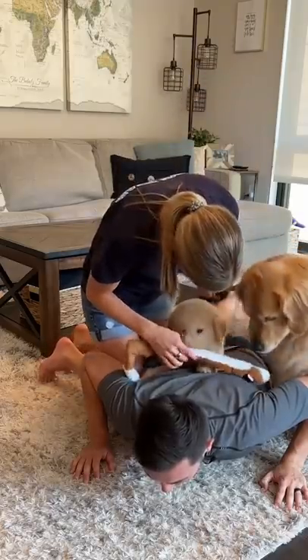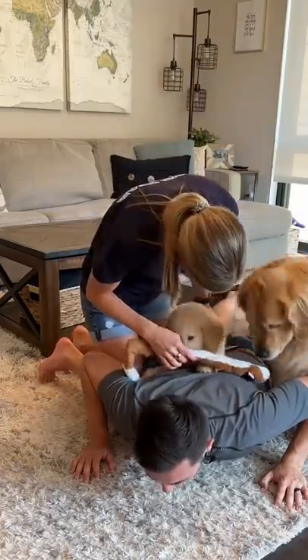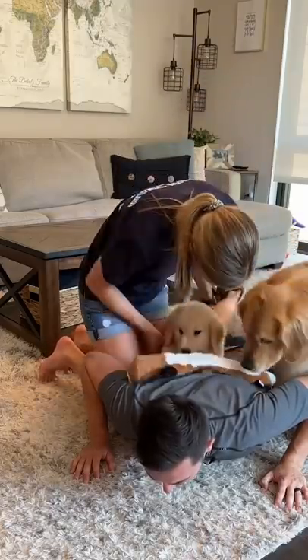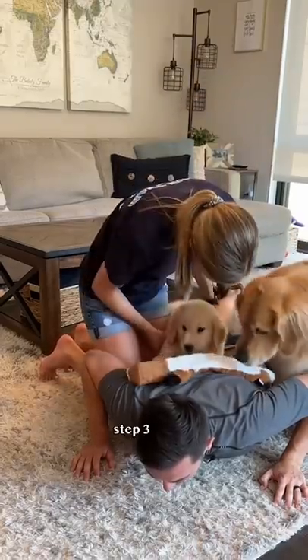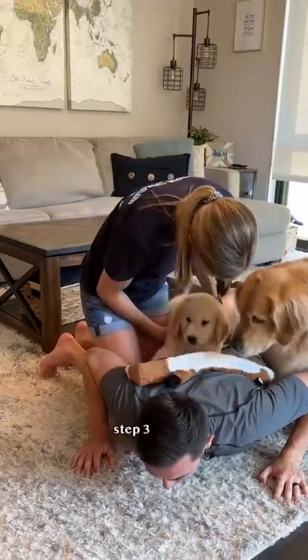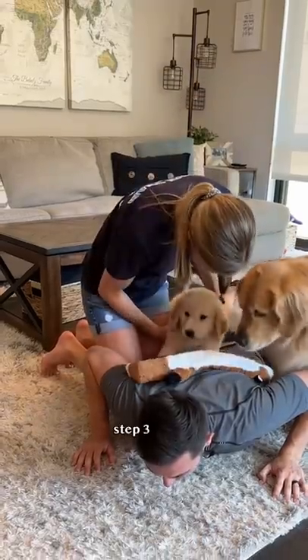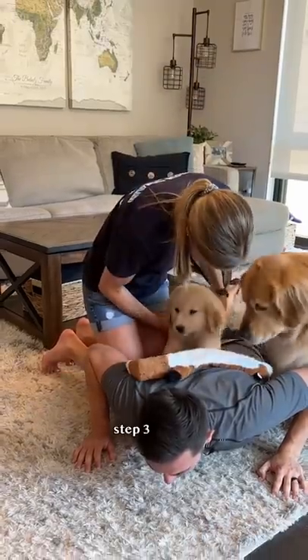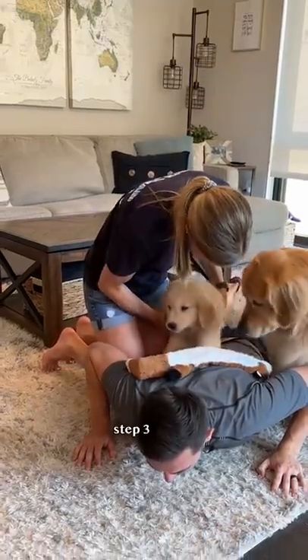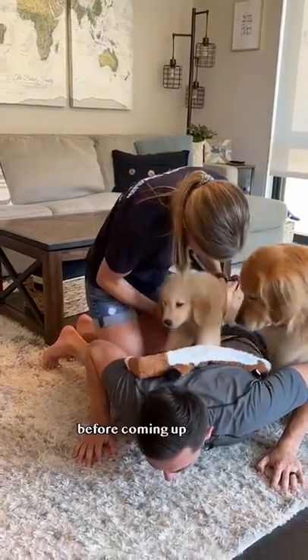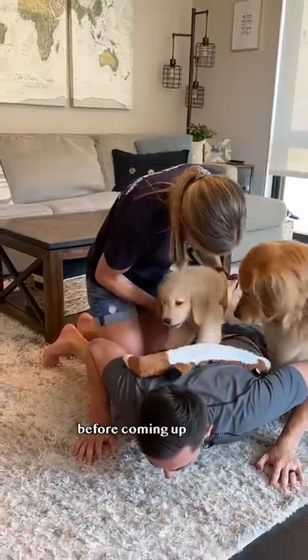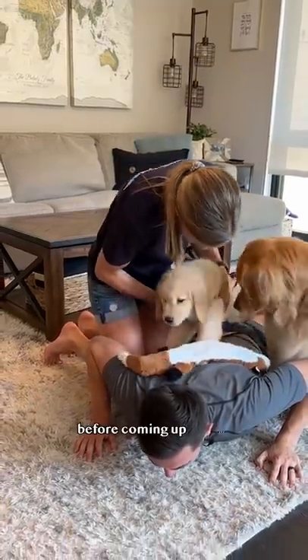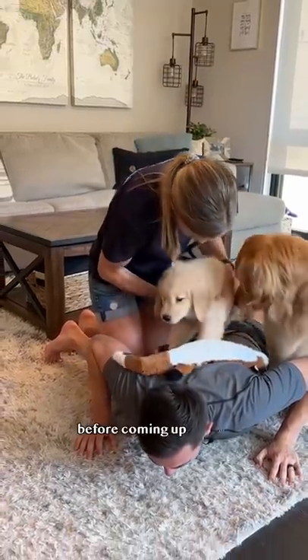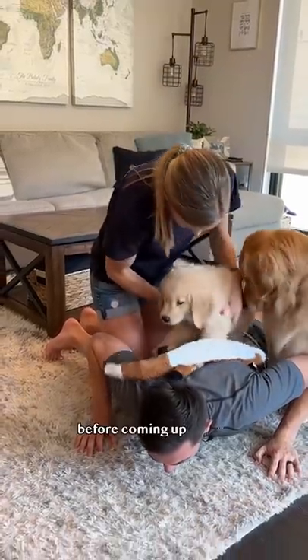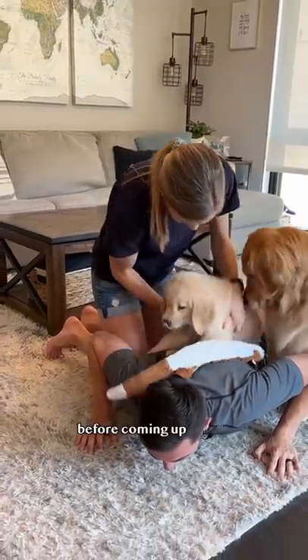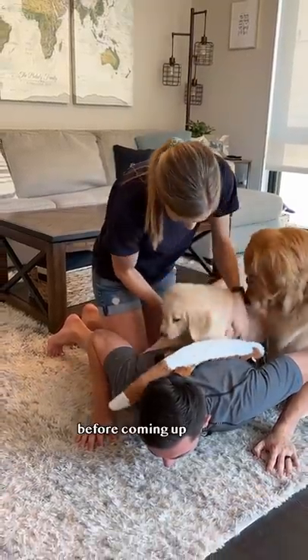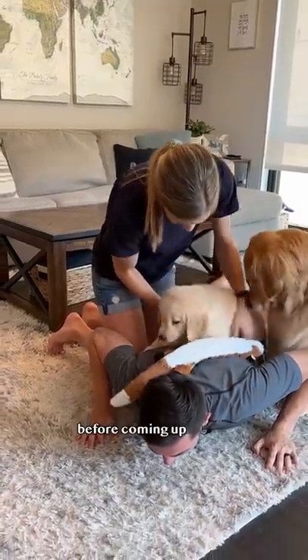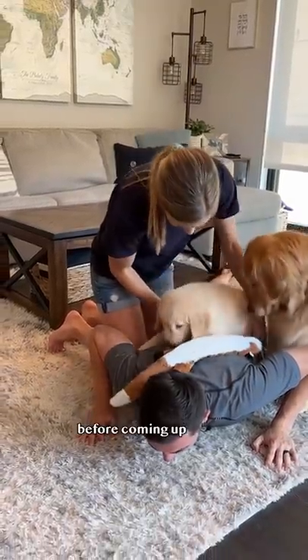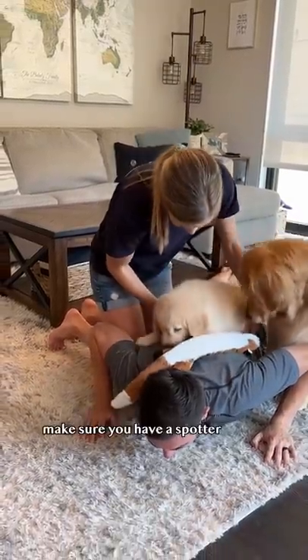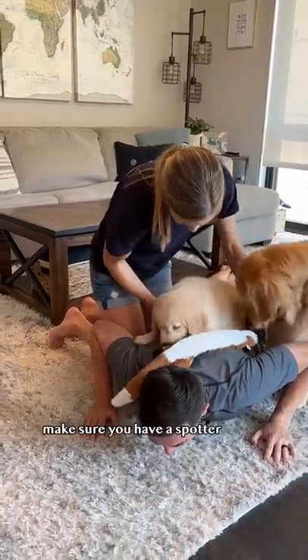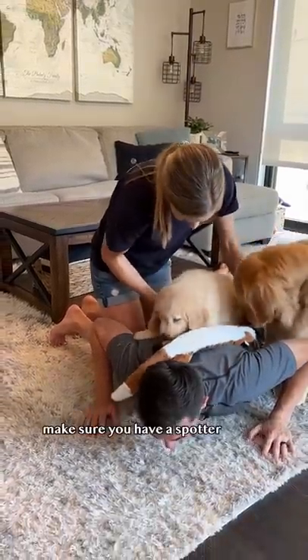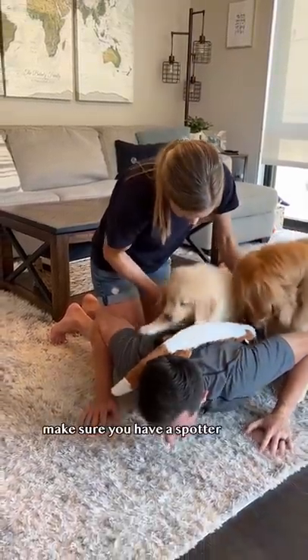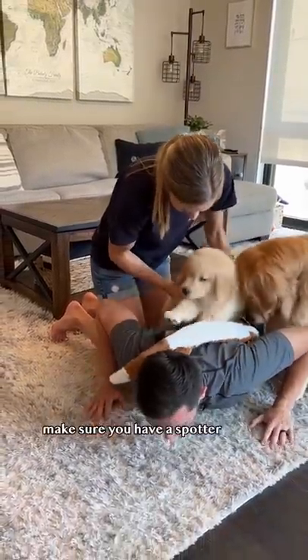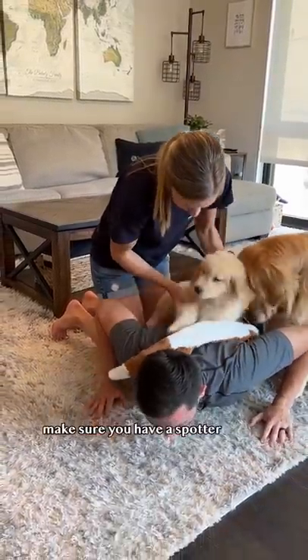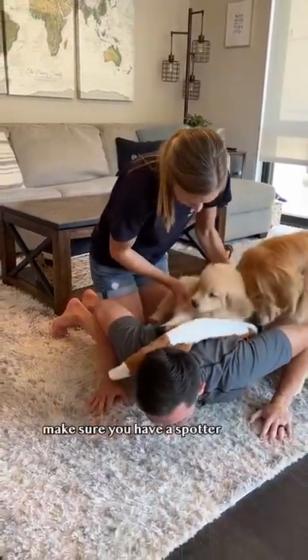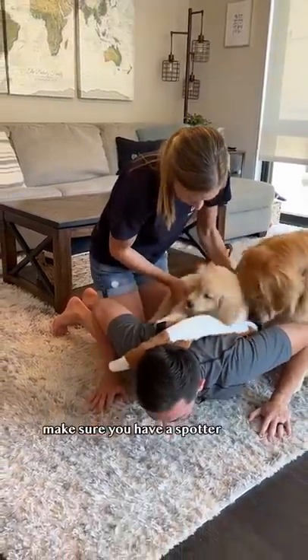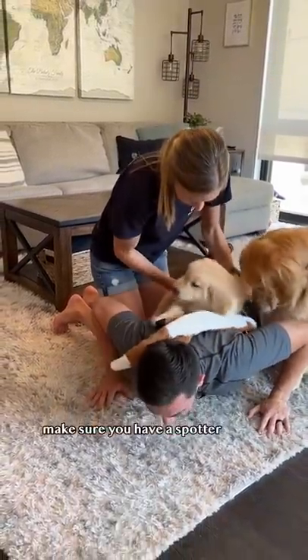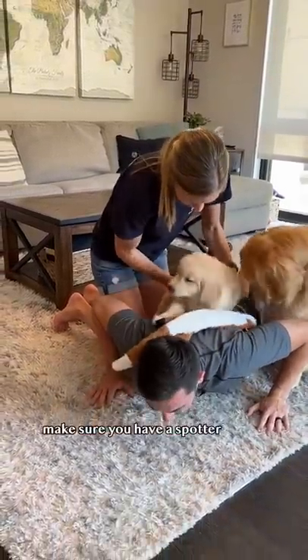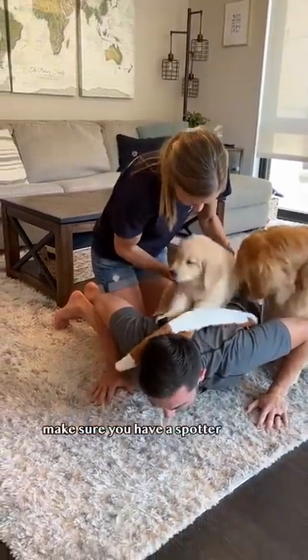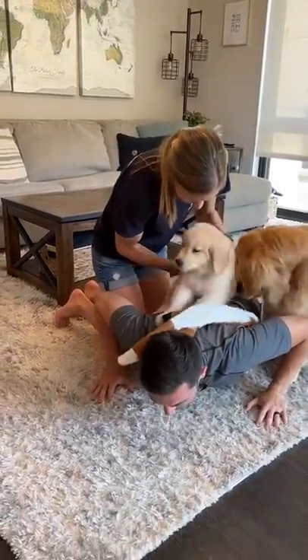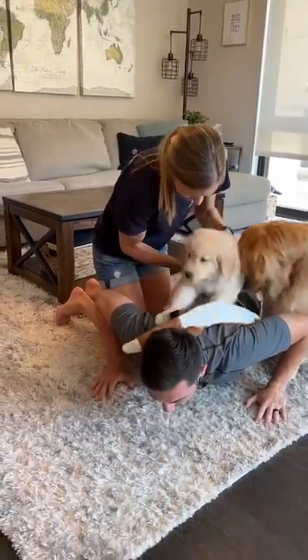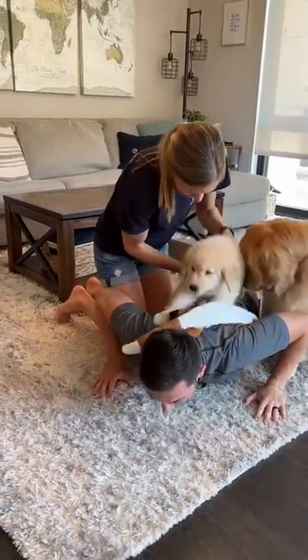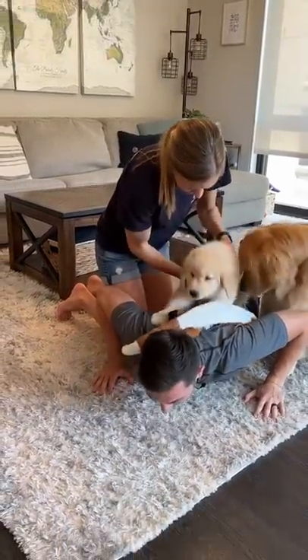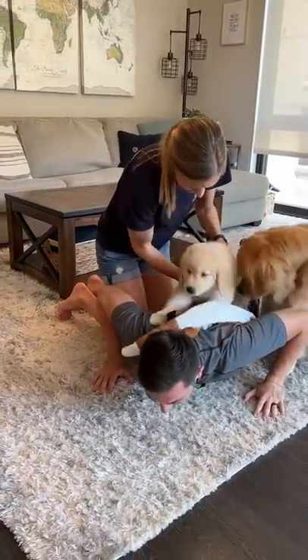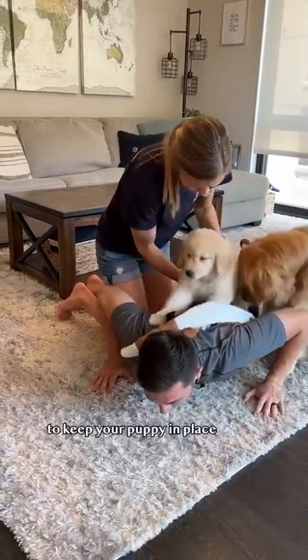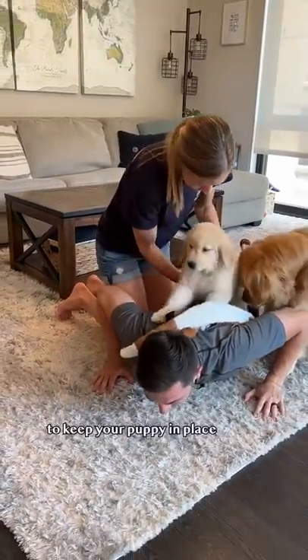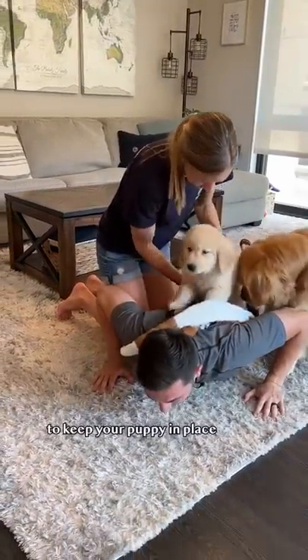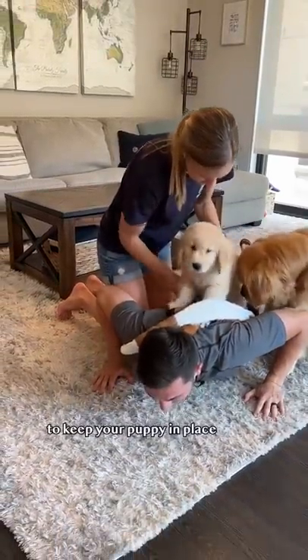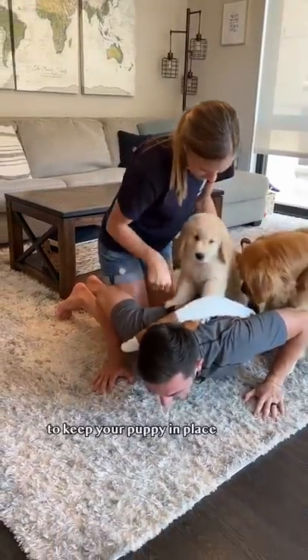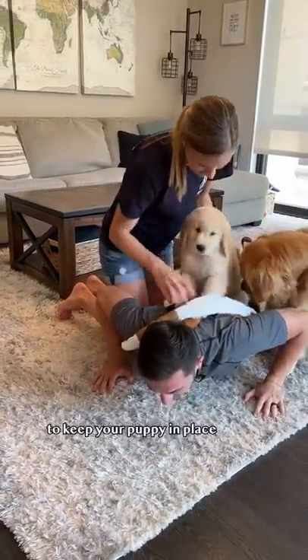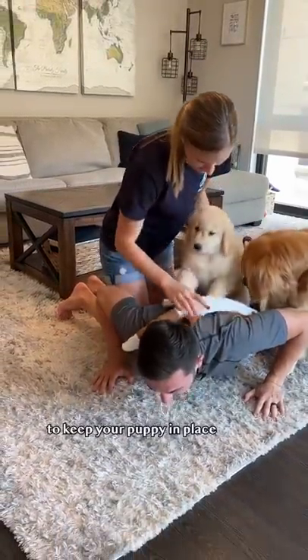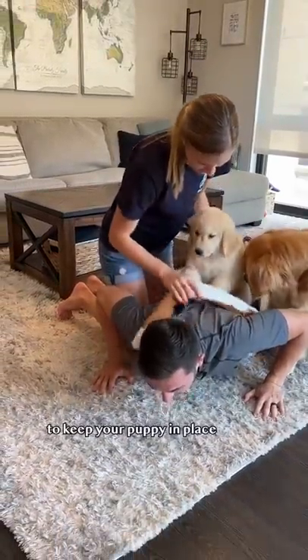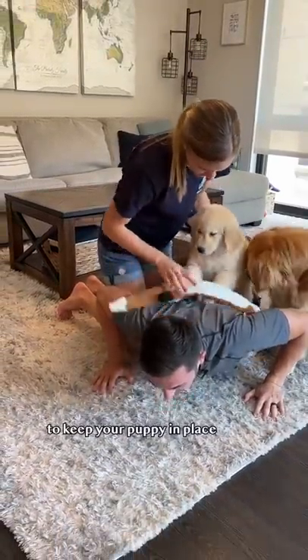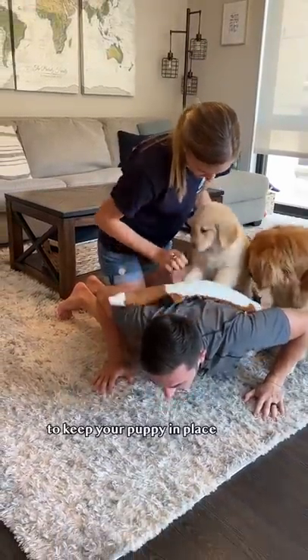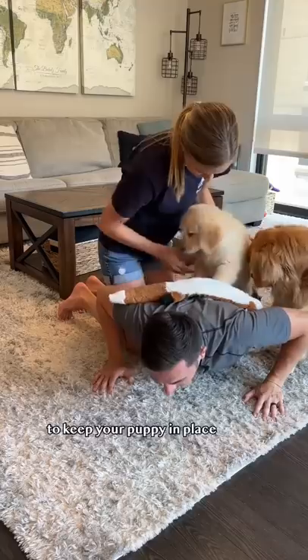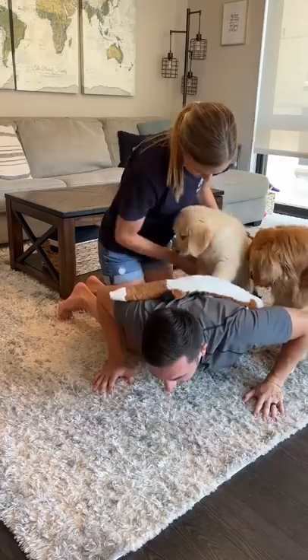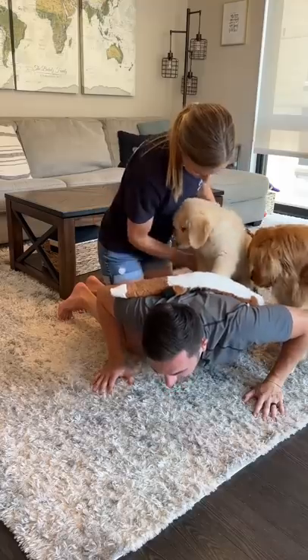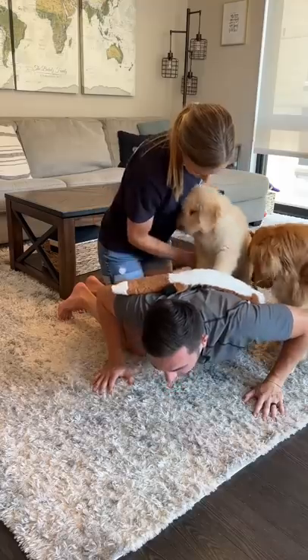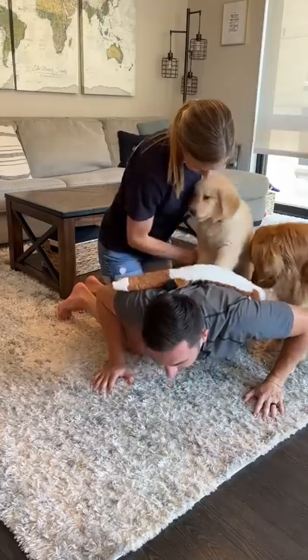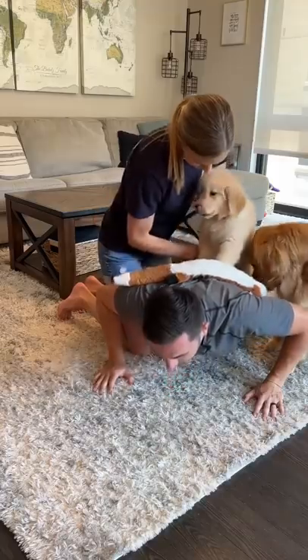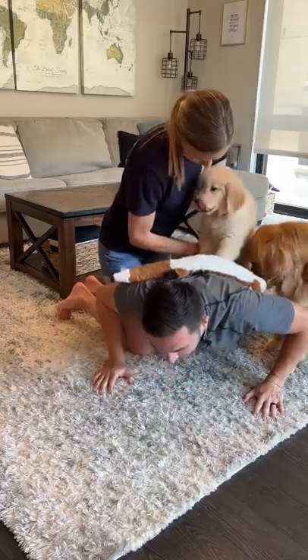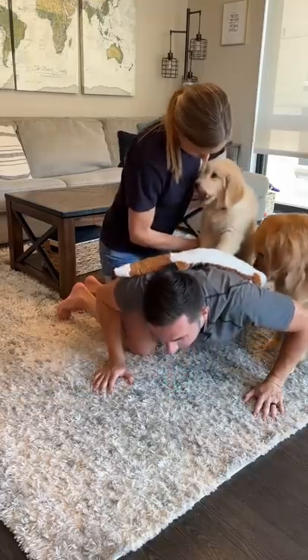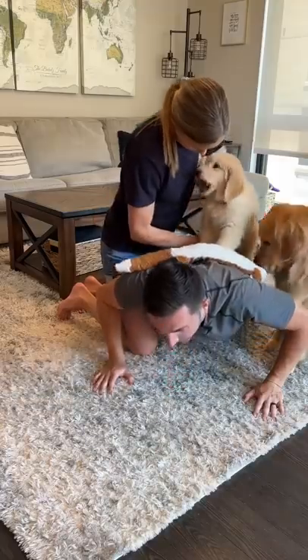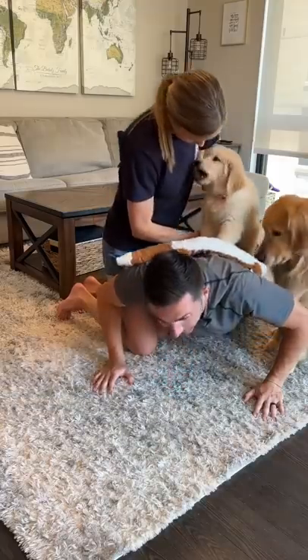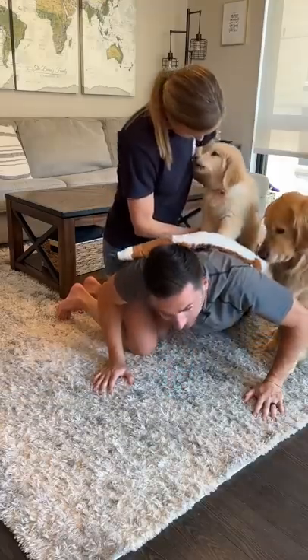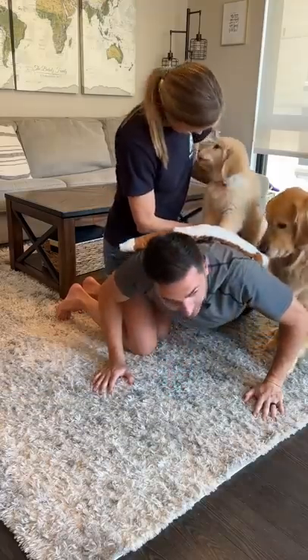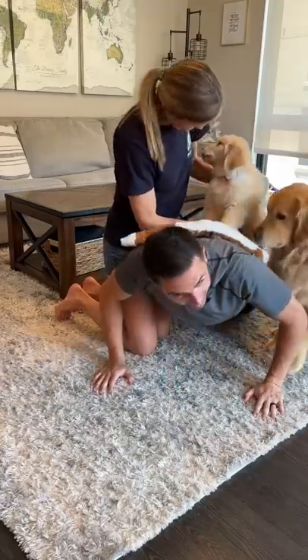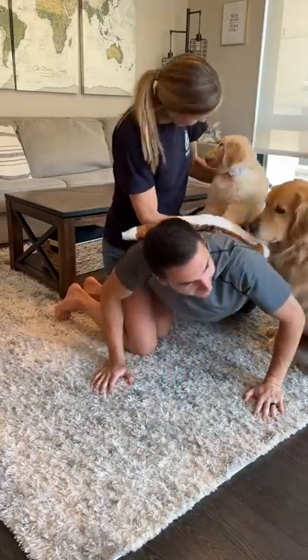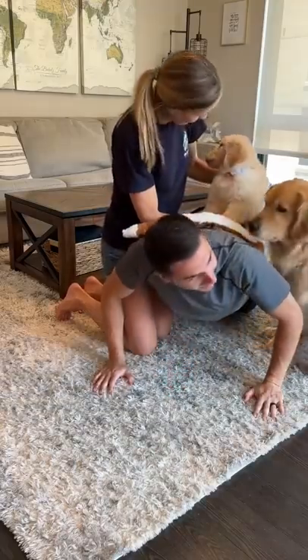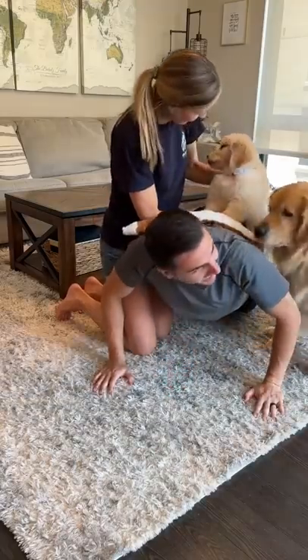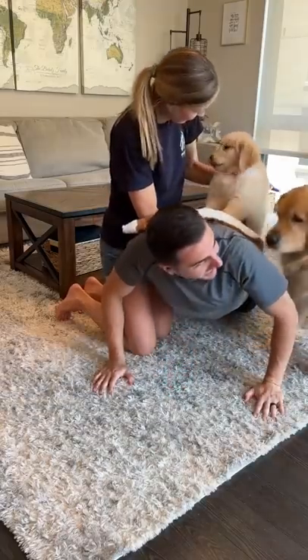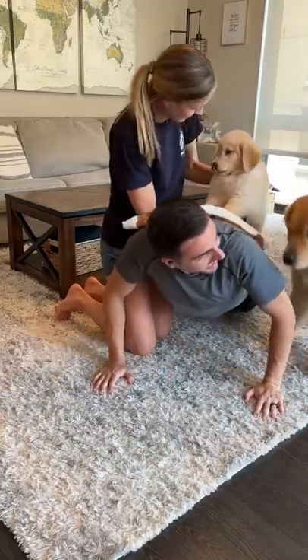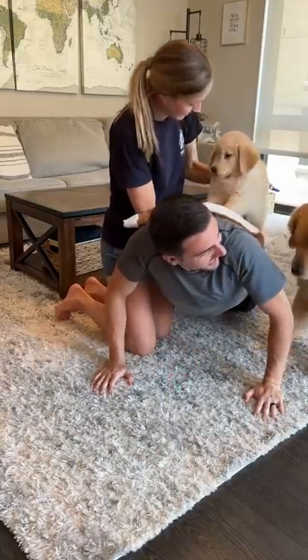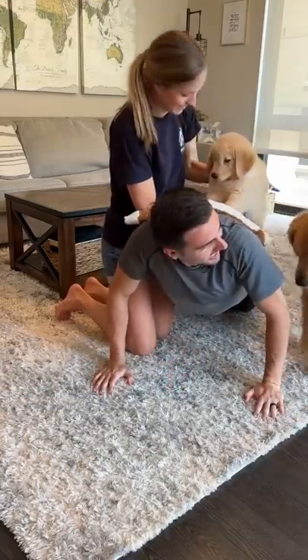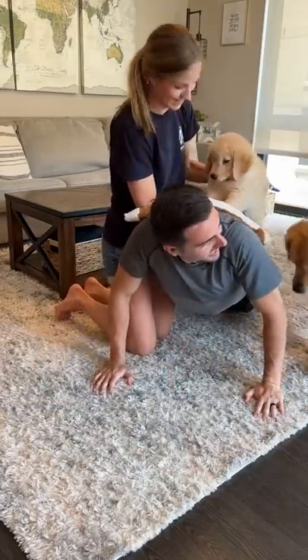Step three: before coming up, make sure you have a spotter to keep your puppy in place. Yes!